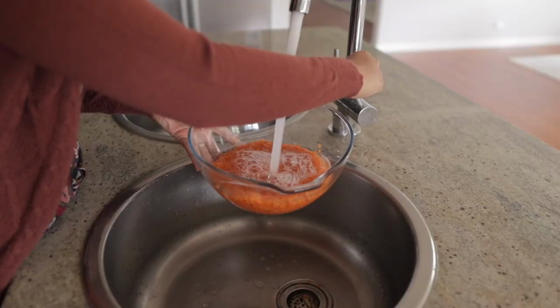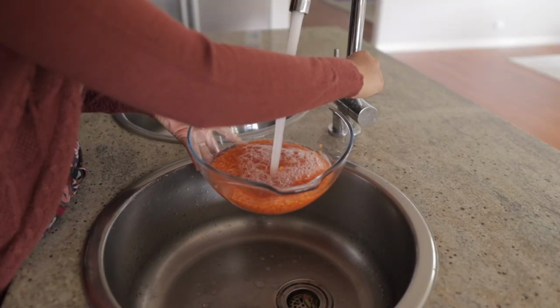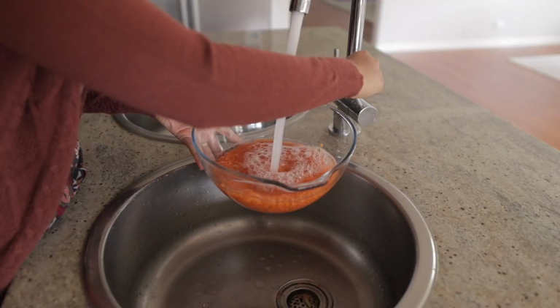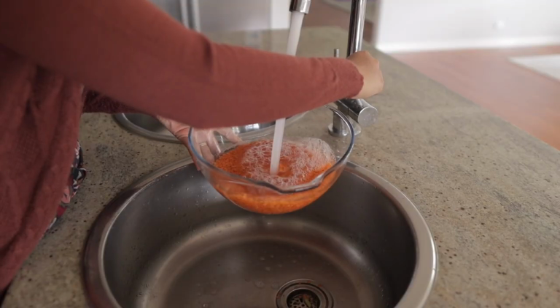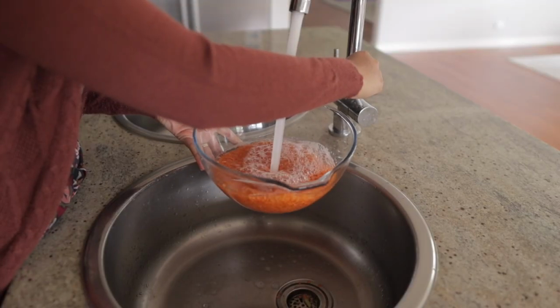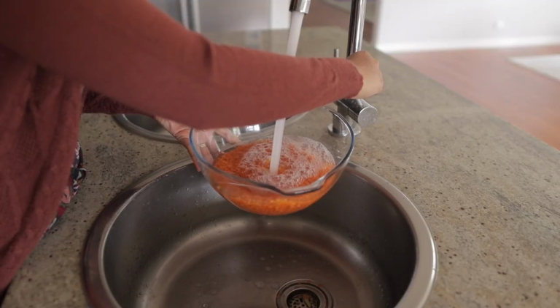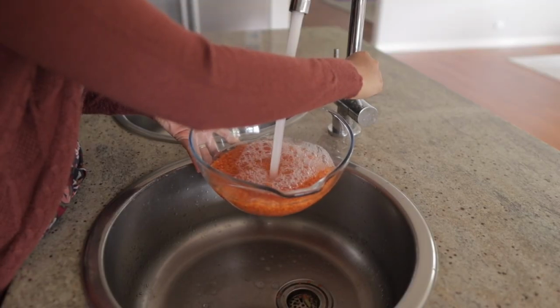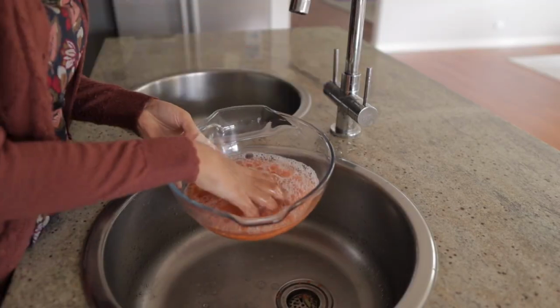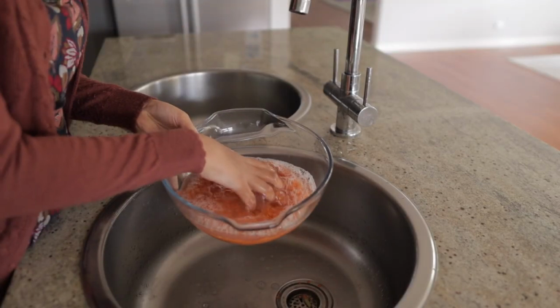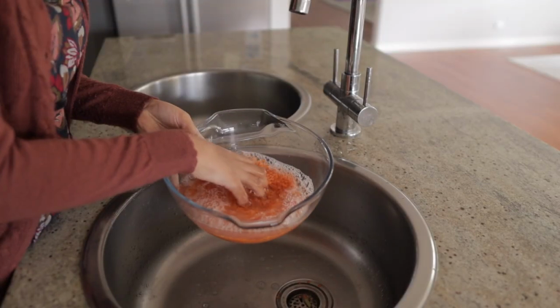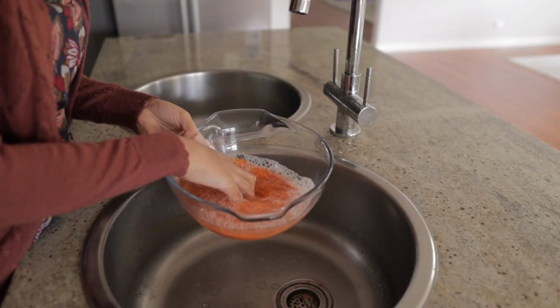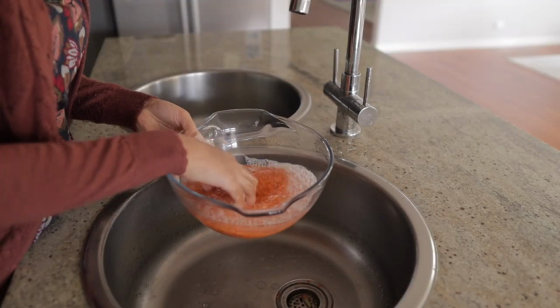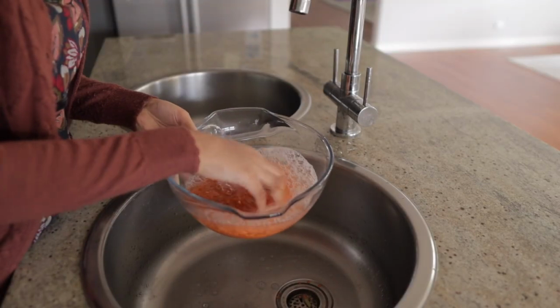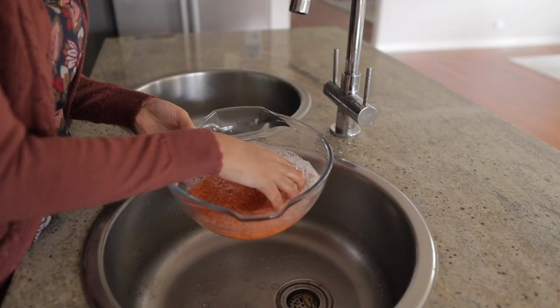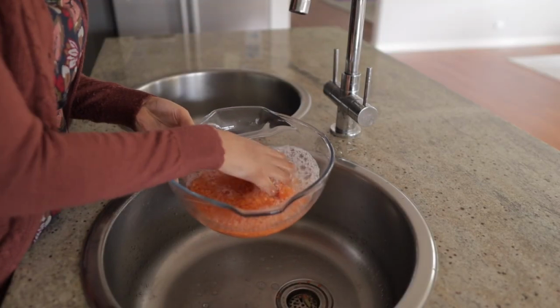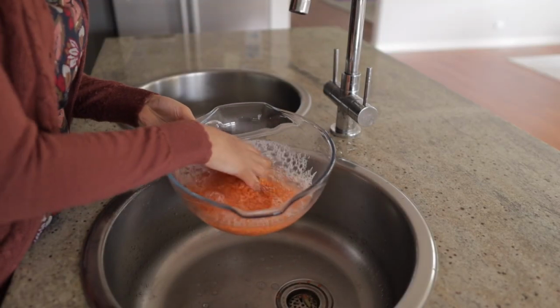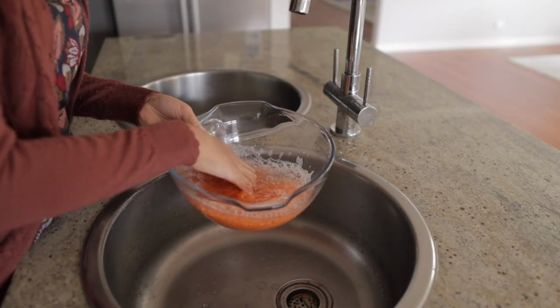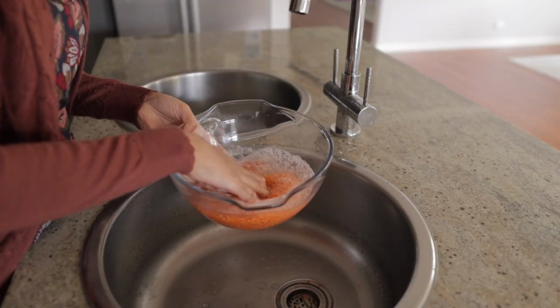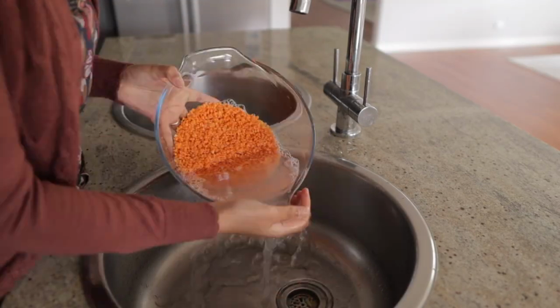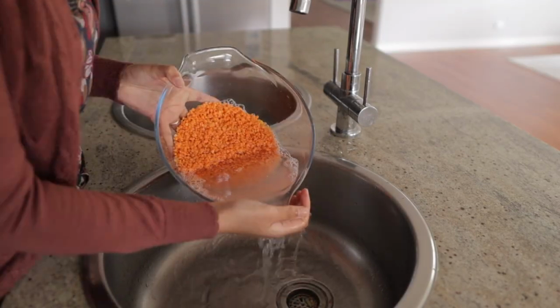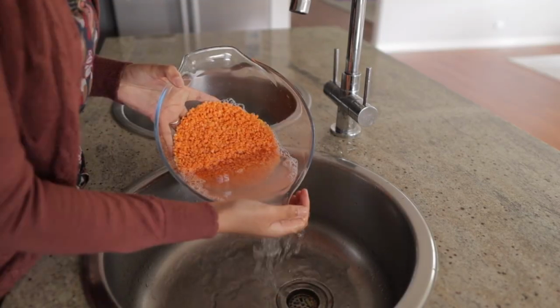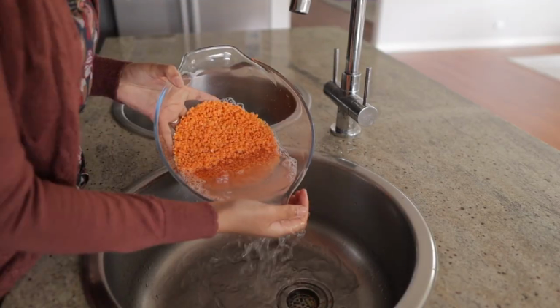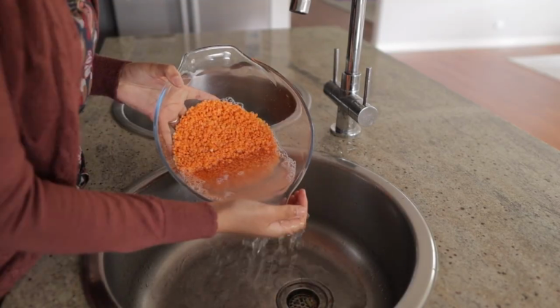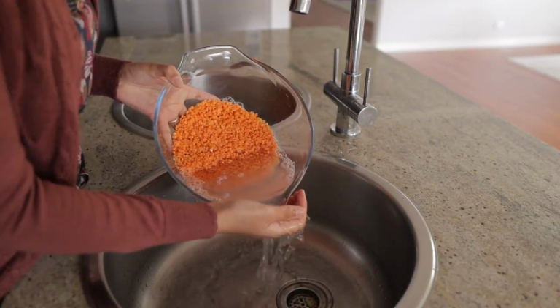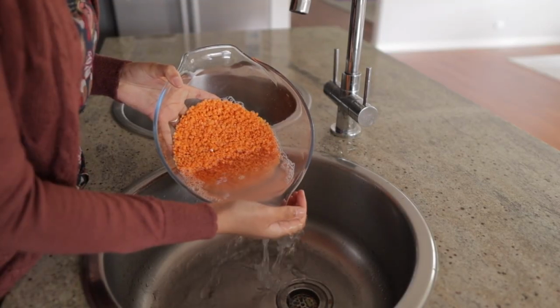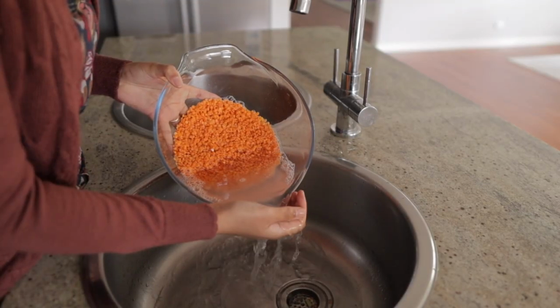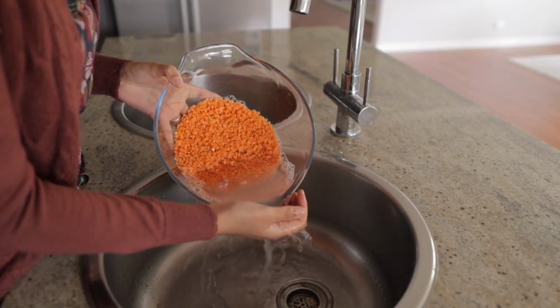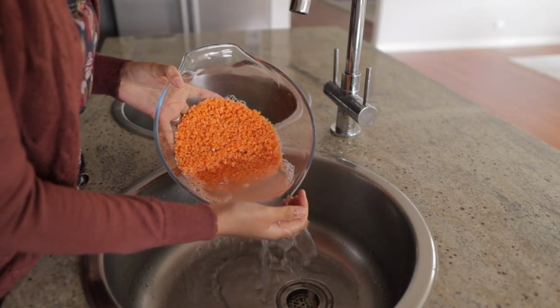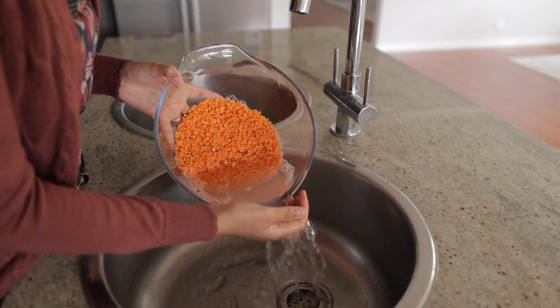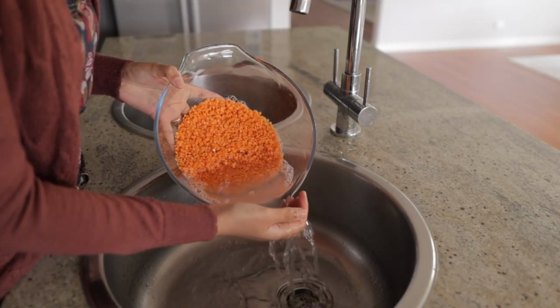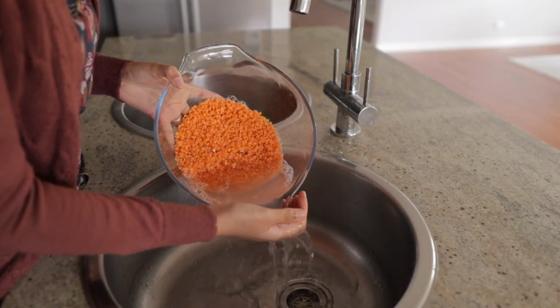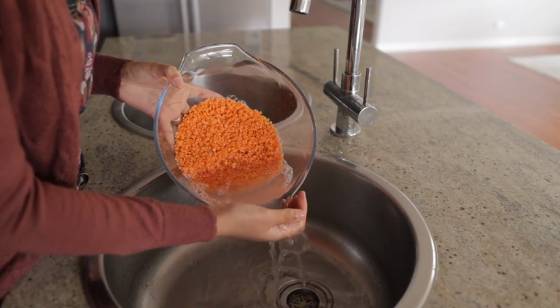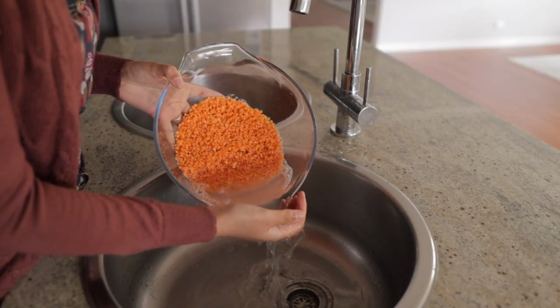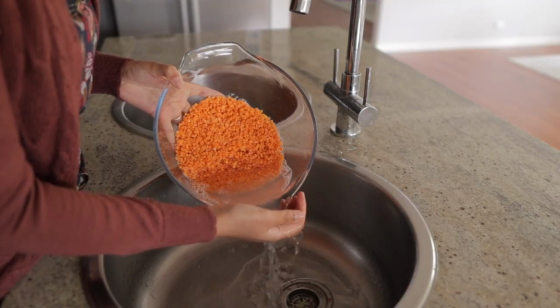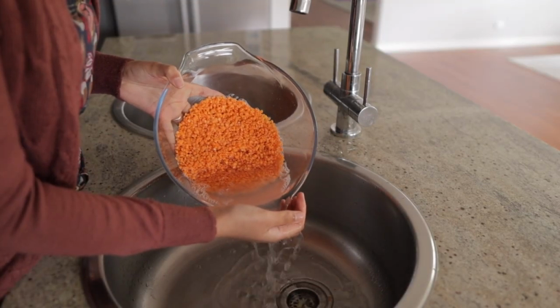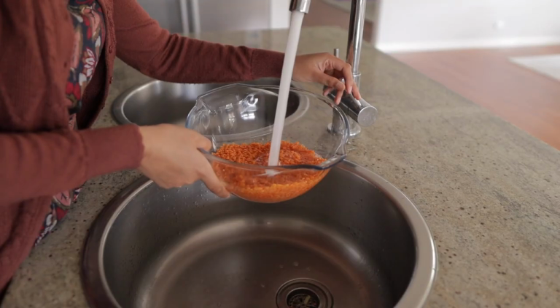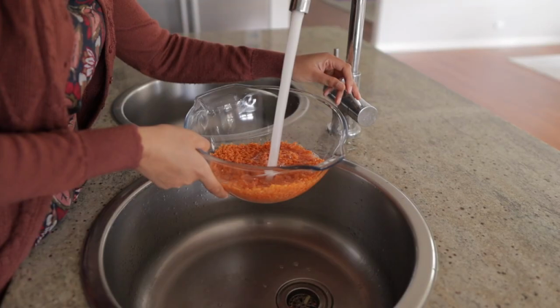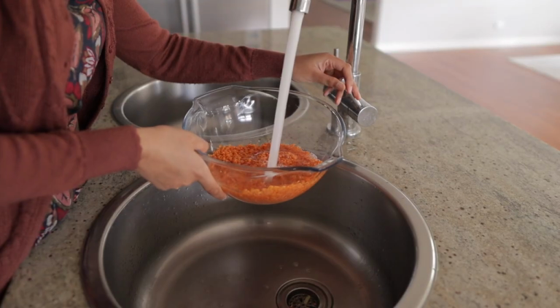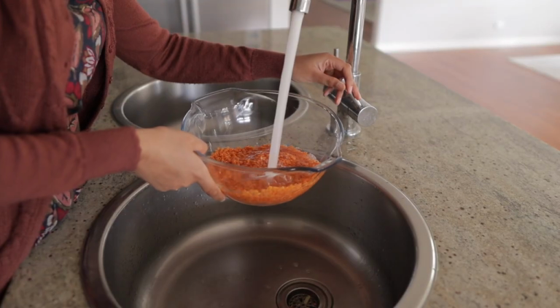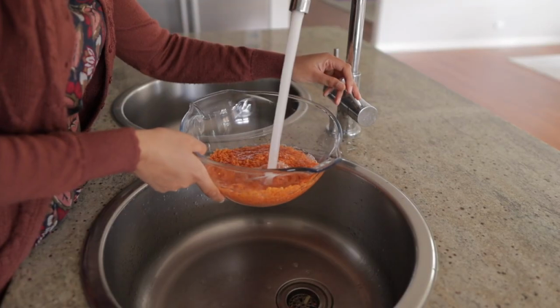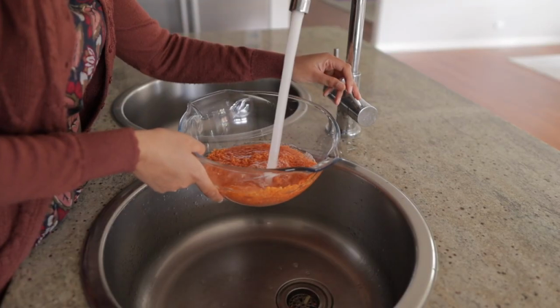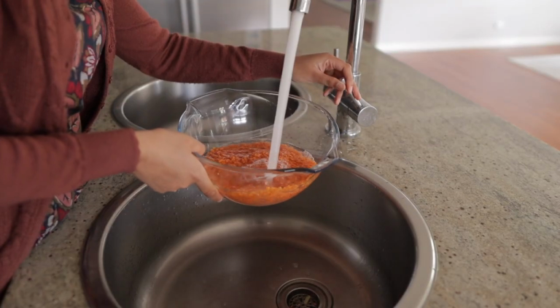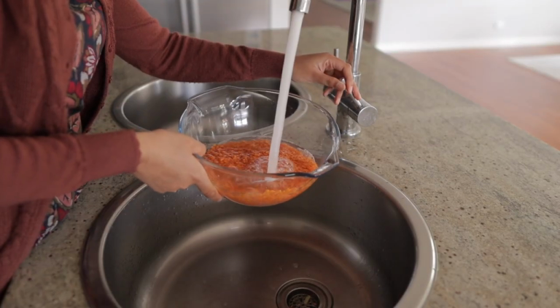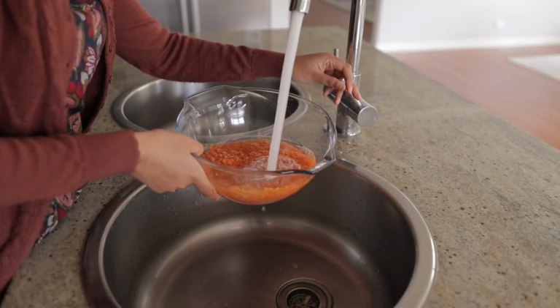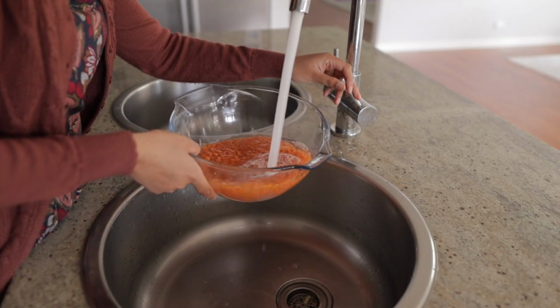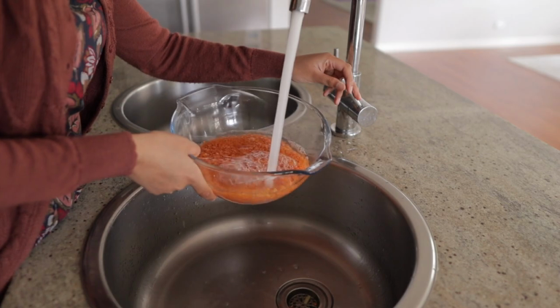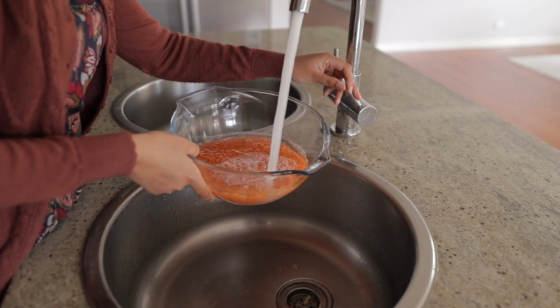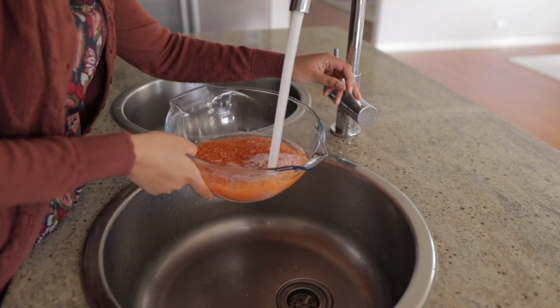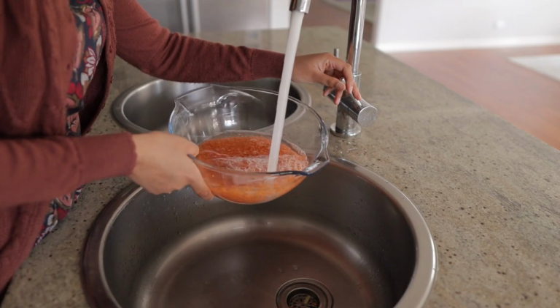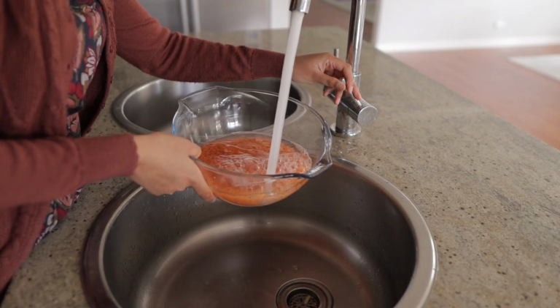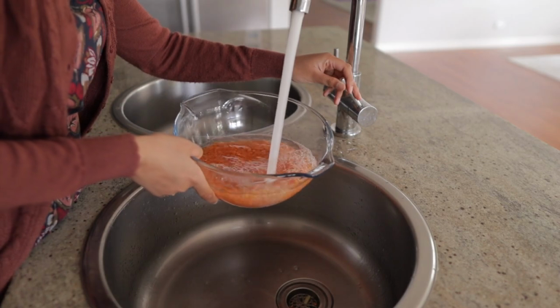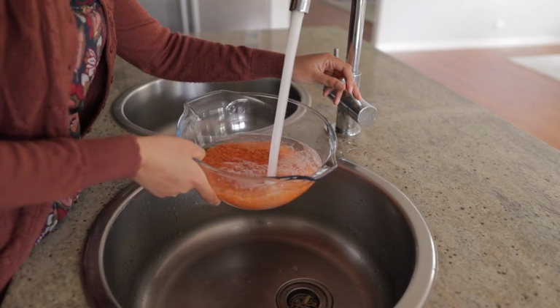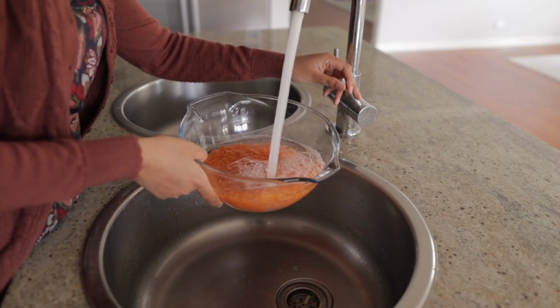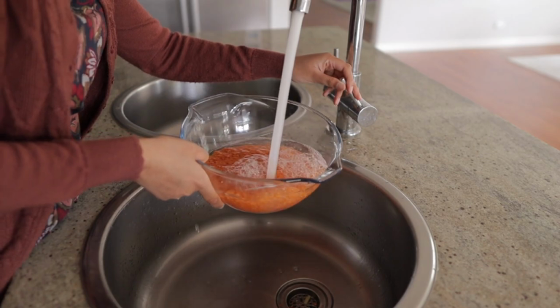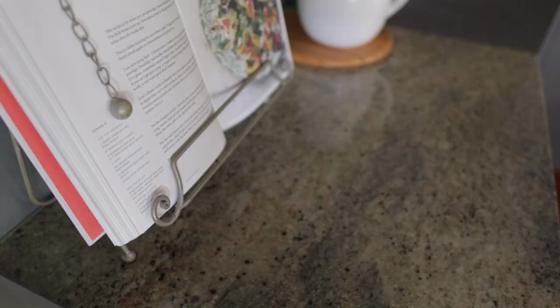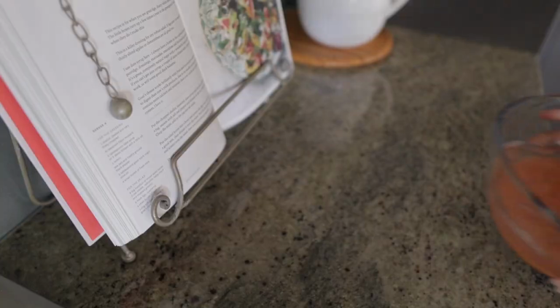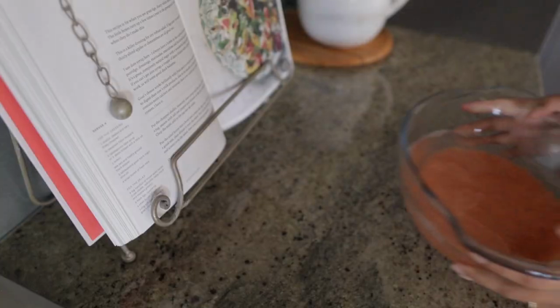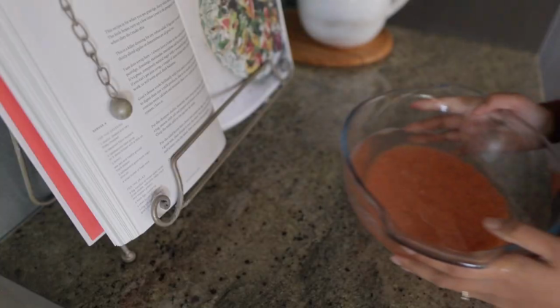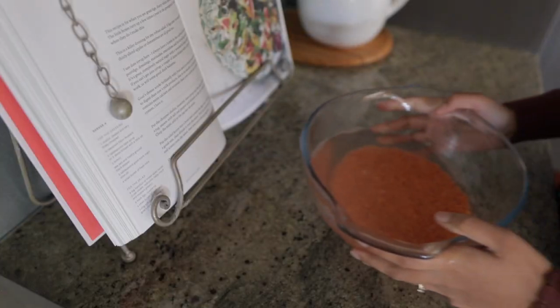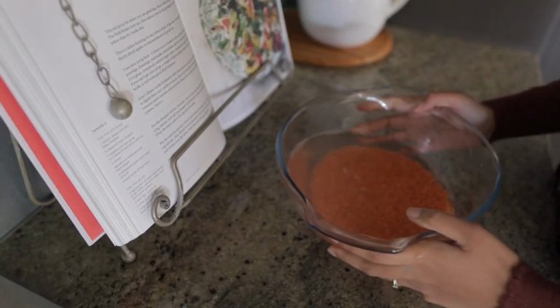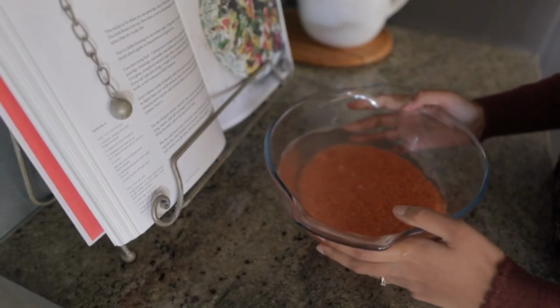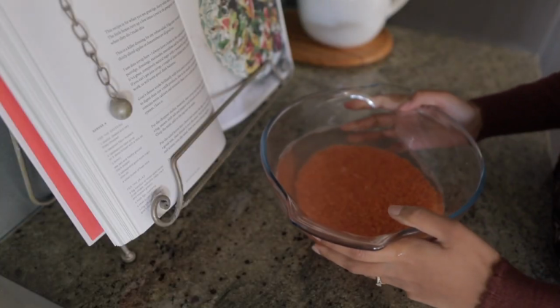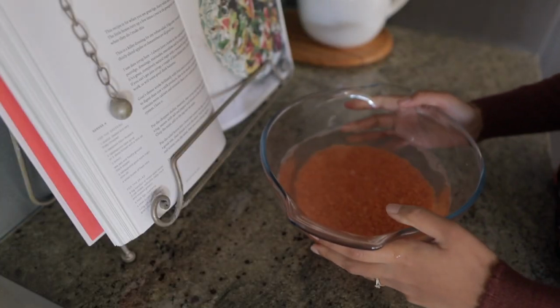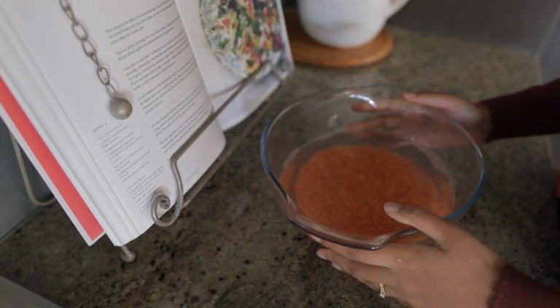Start off by adding two cups of red lentils to a bowl. Wash and drain your lentils a few times, then fill the bowl with enough water to cover the lentils and set aside.